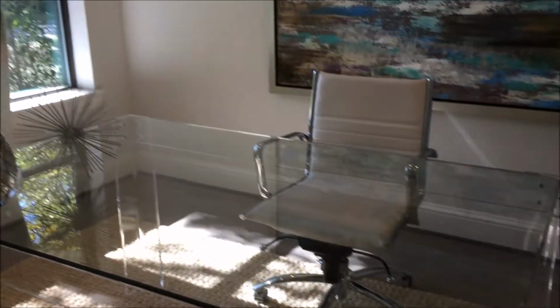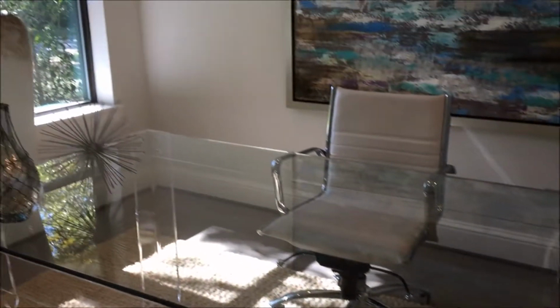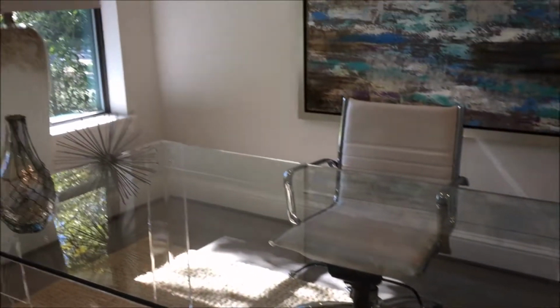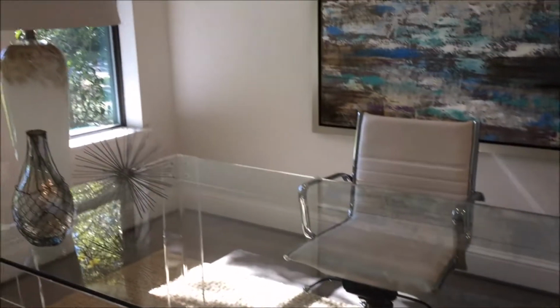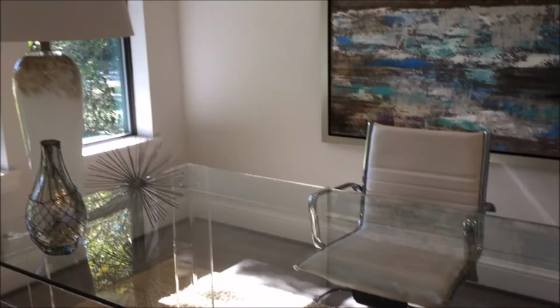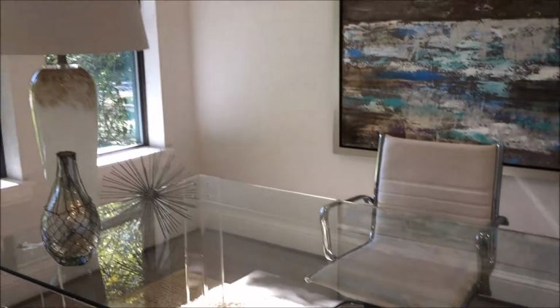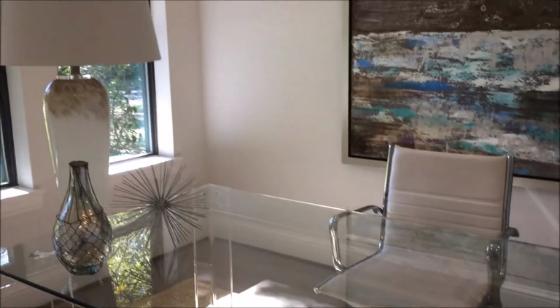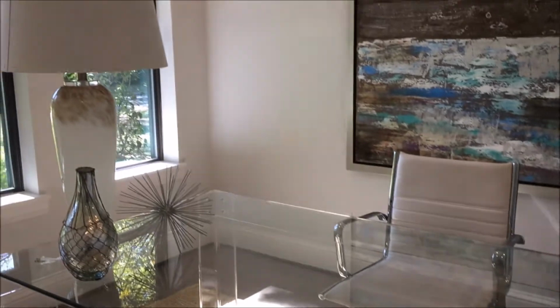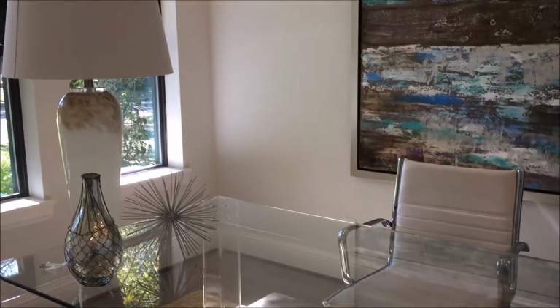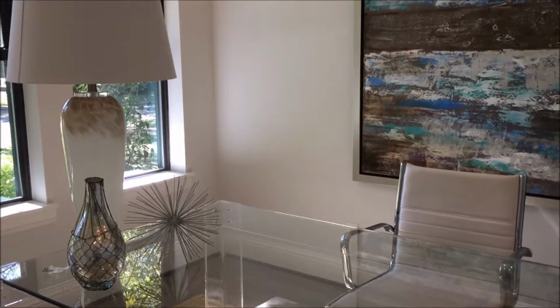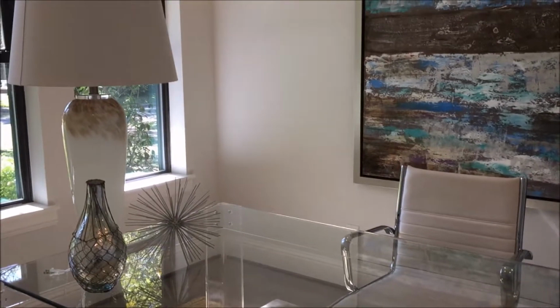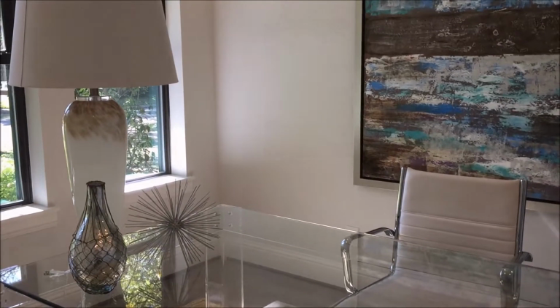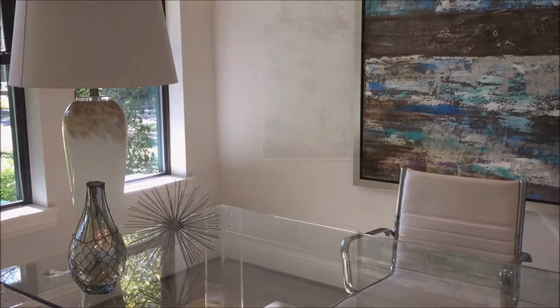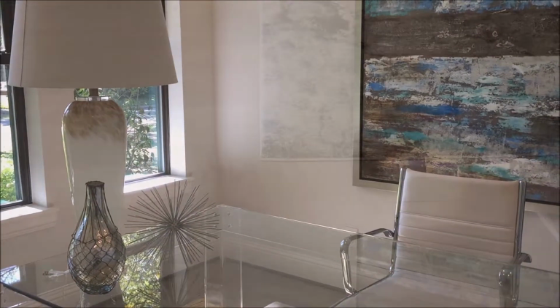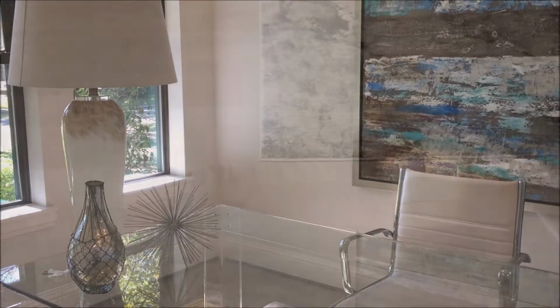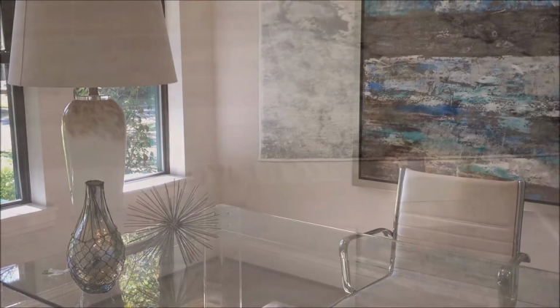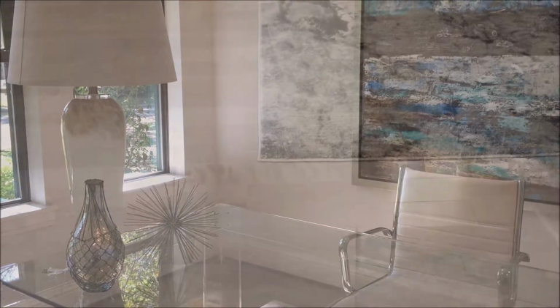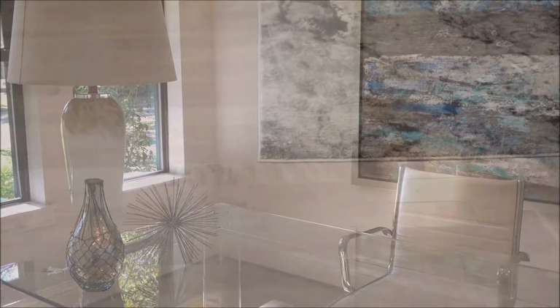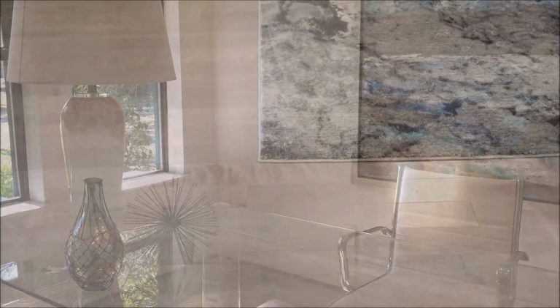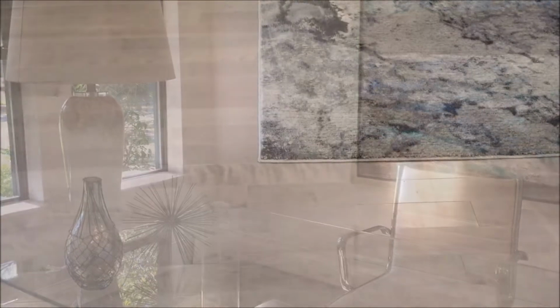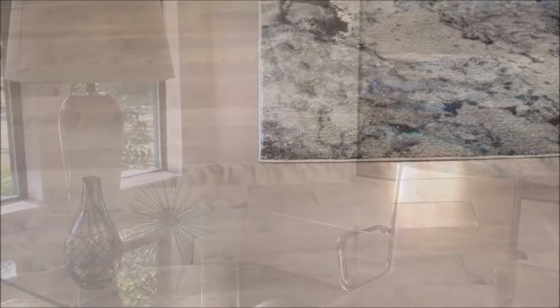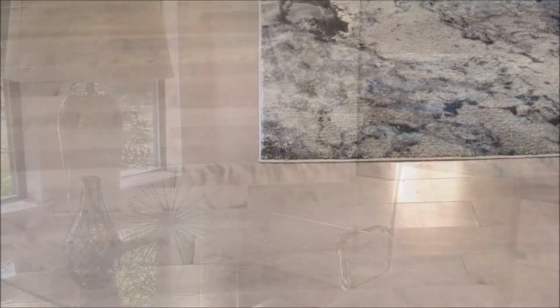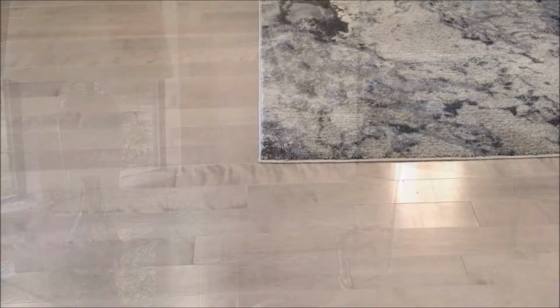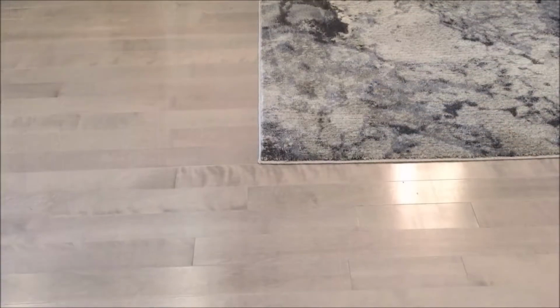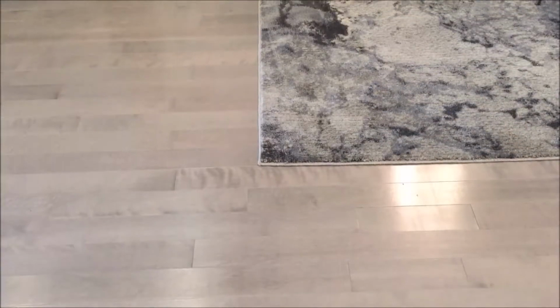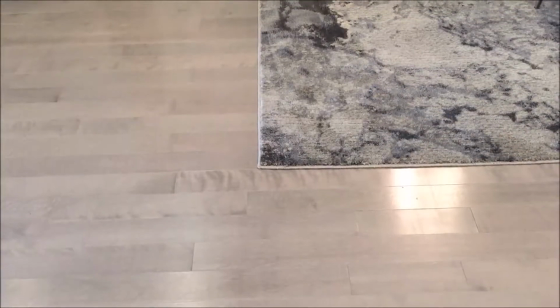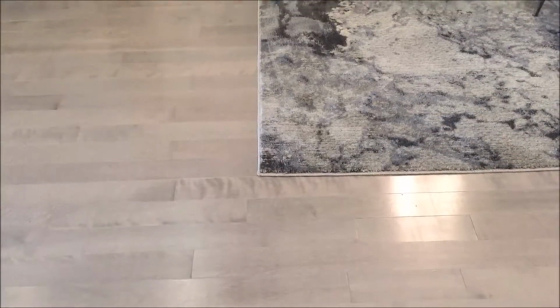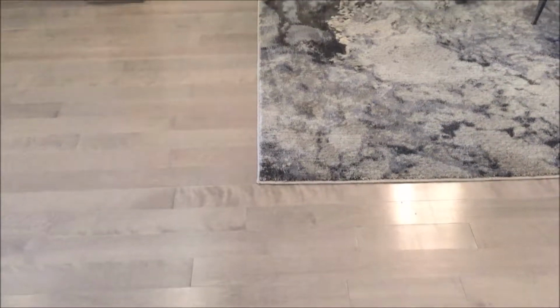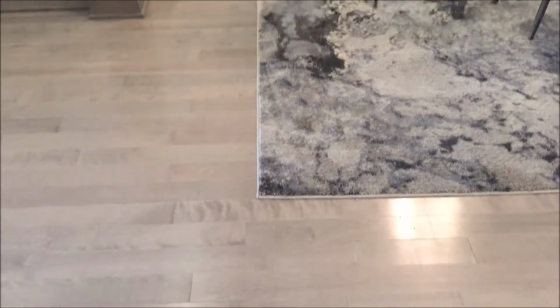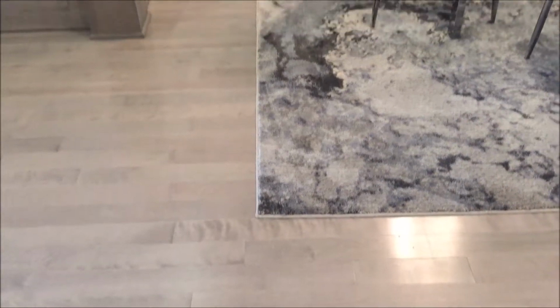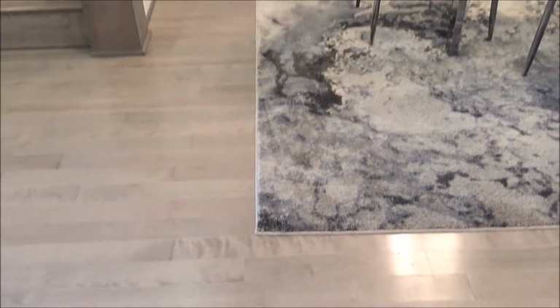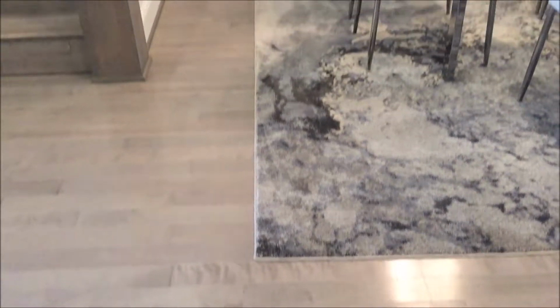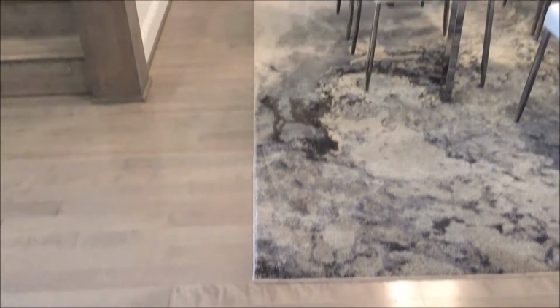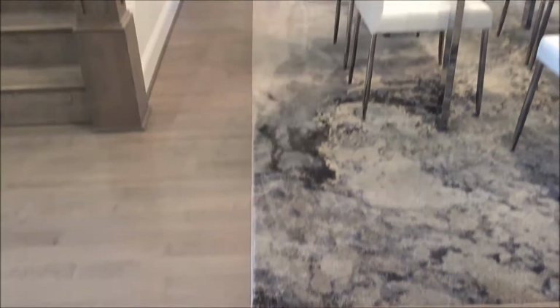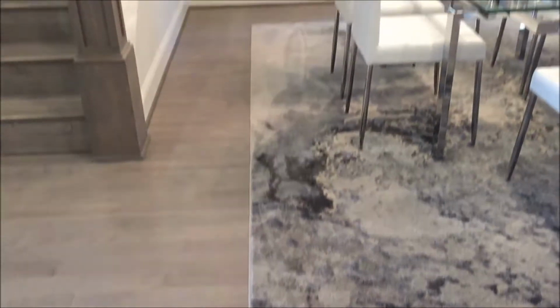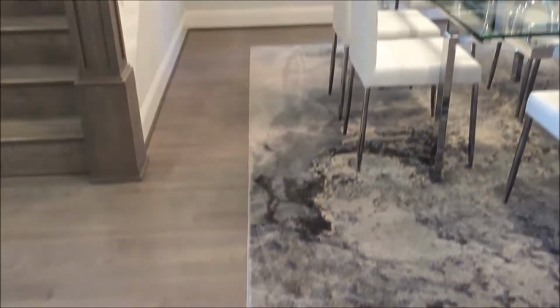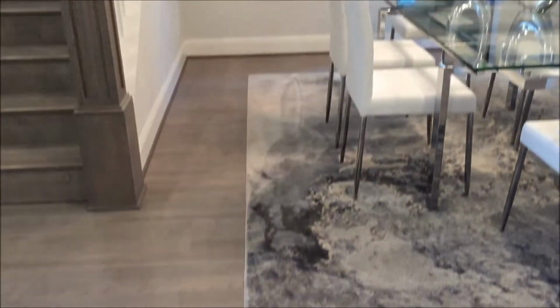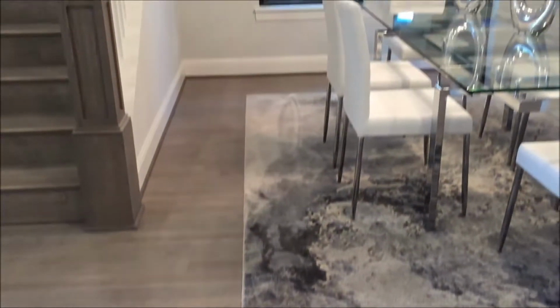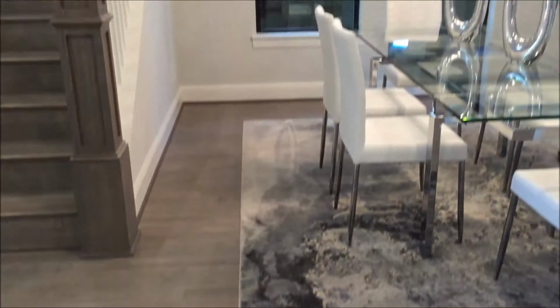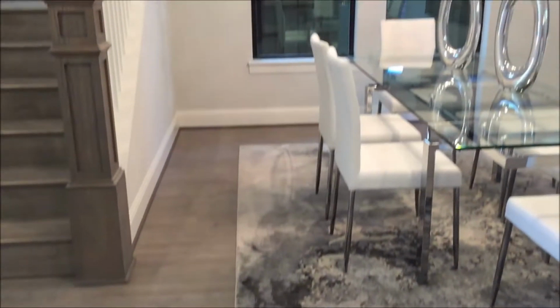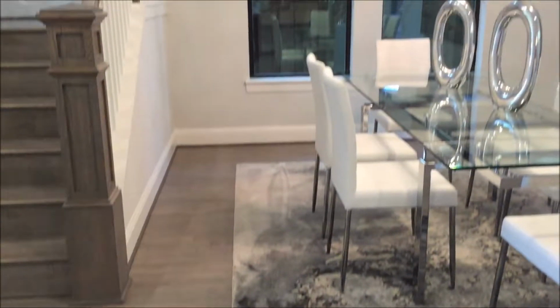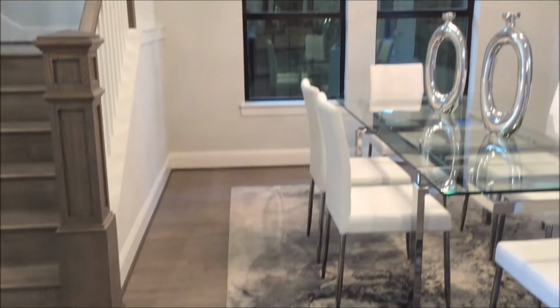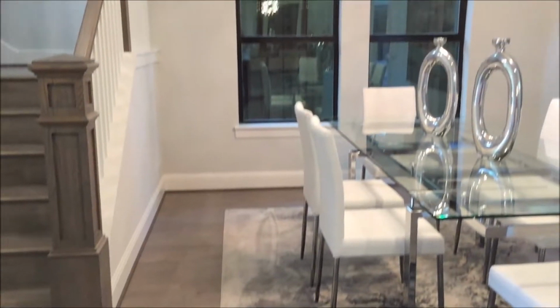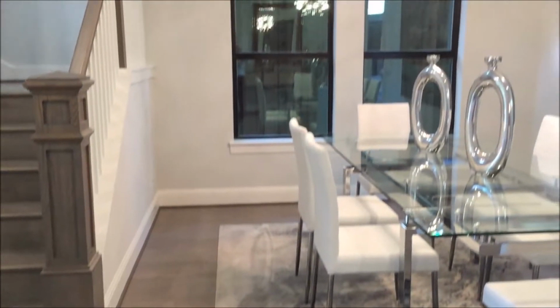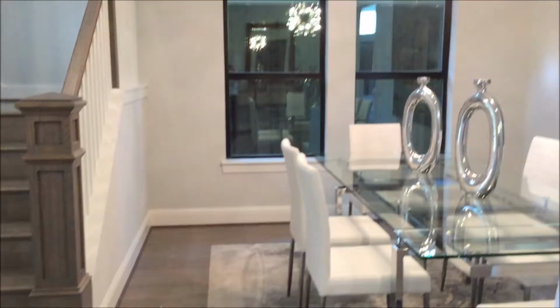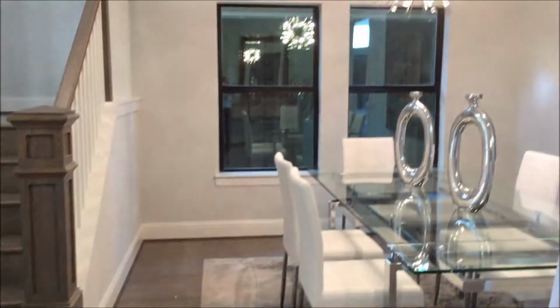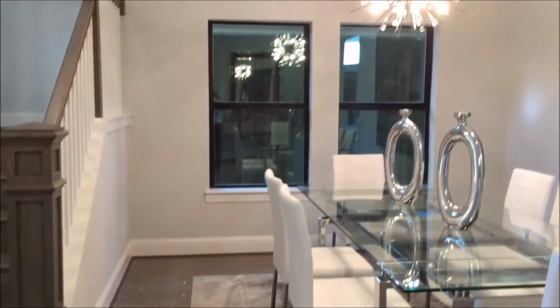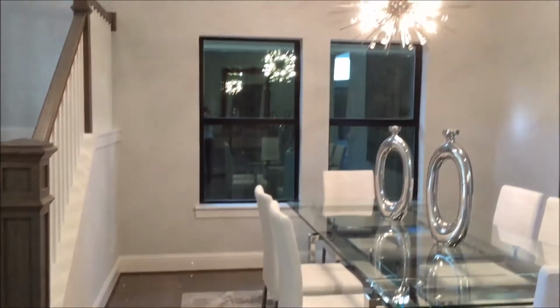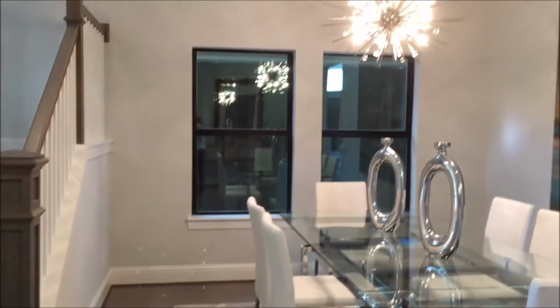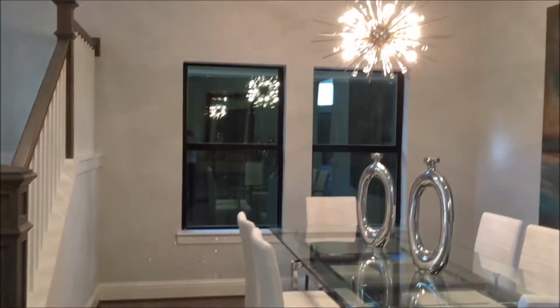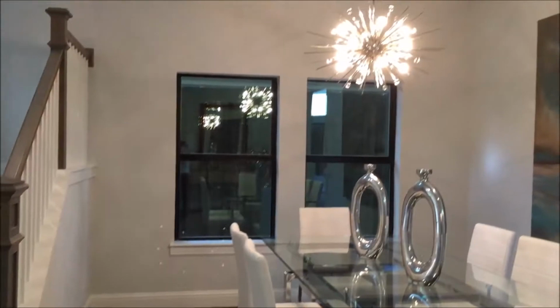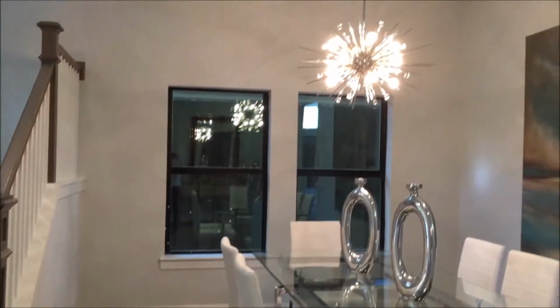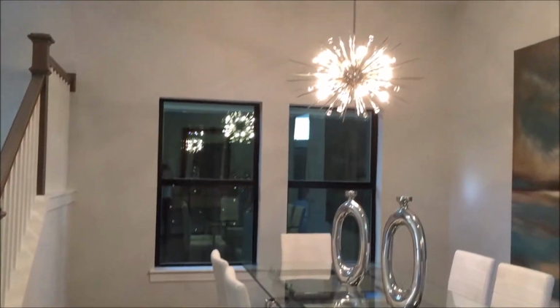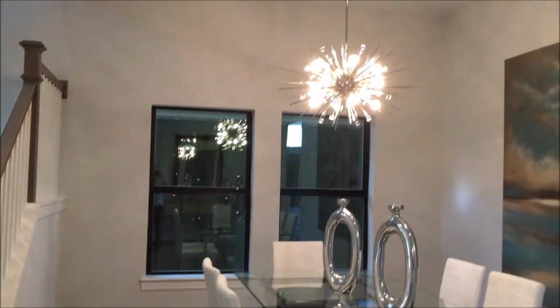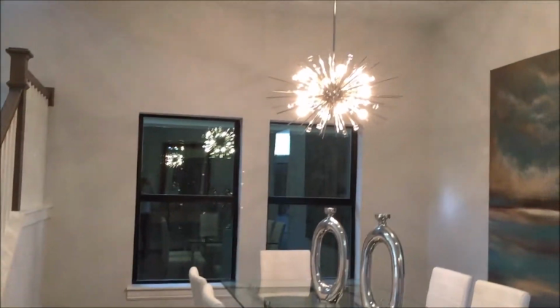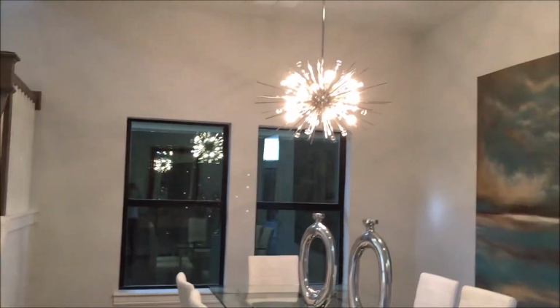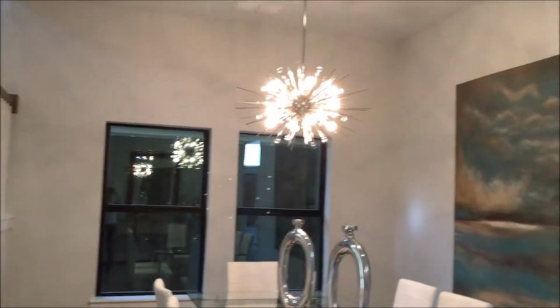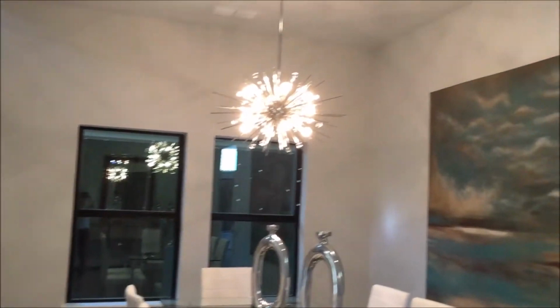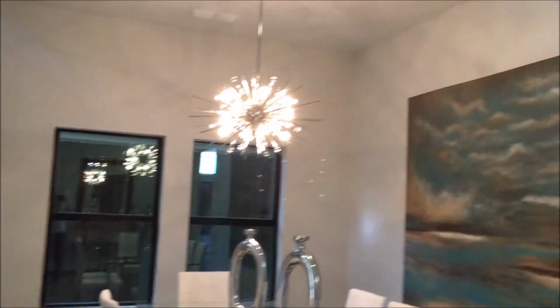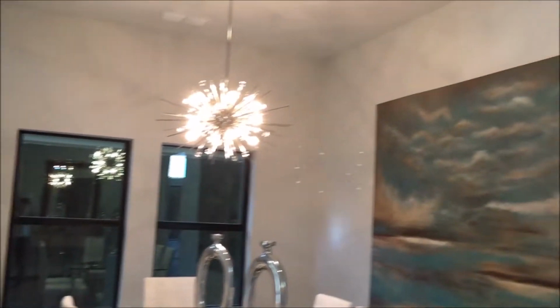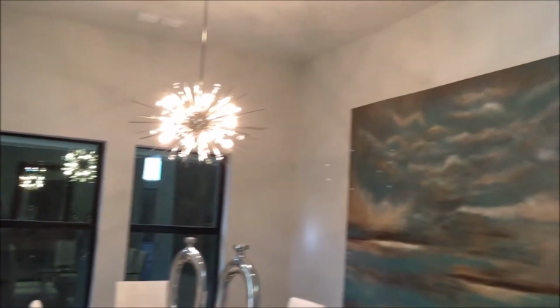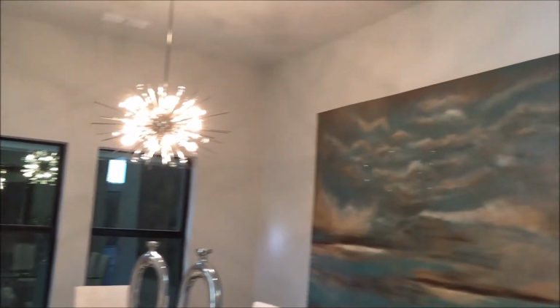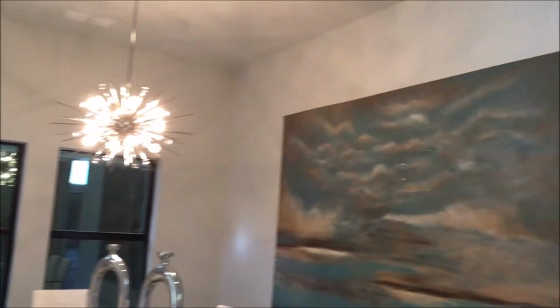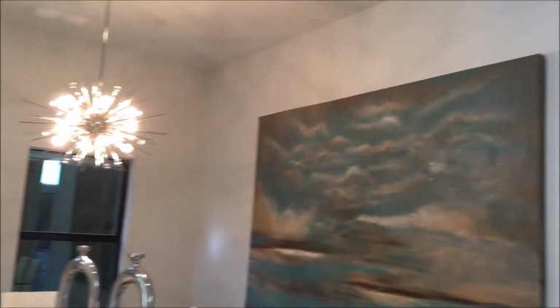On the left is the office. The dining room is right off the stairs.